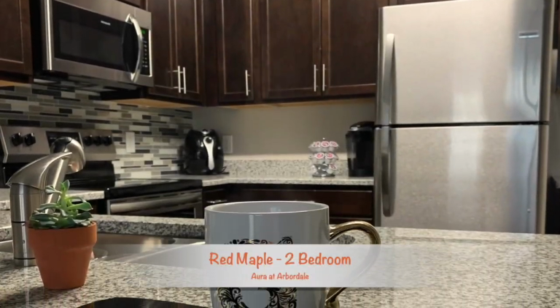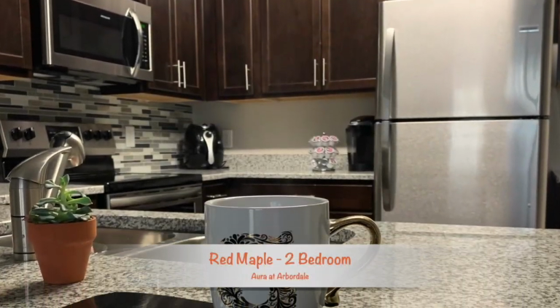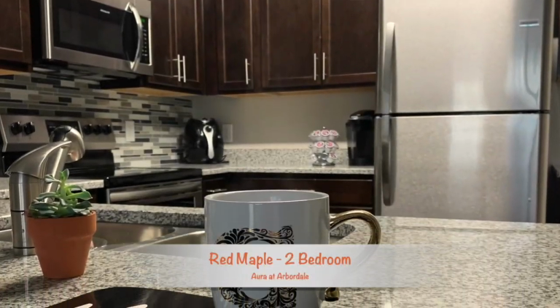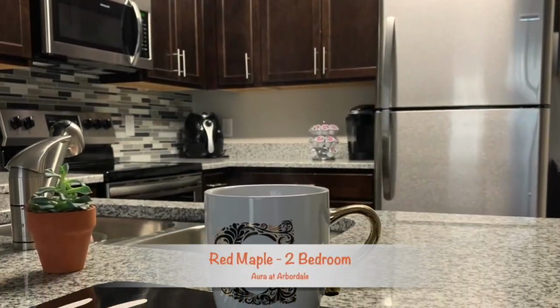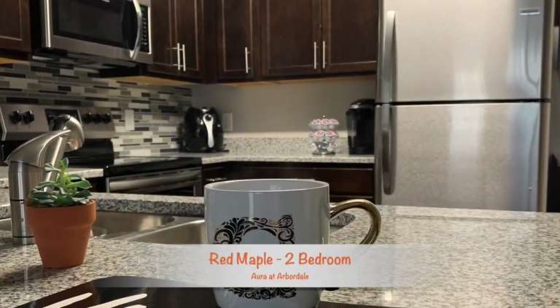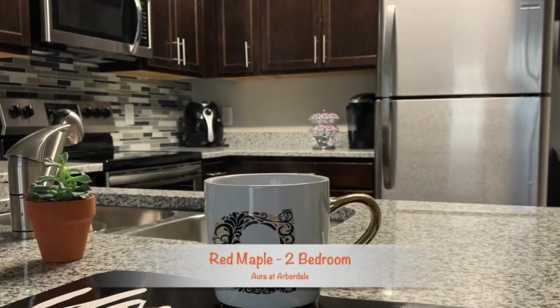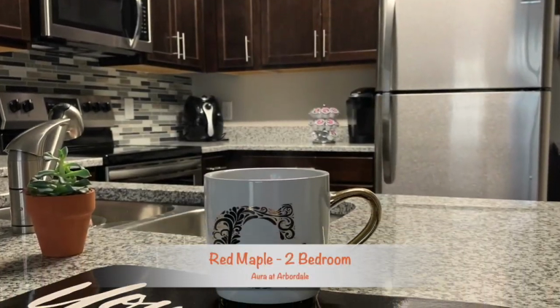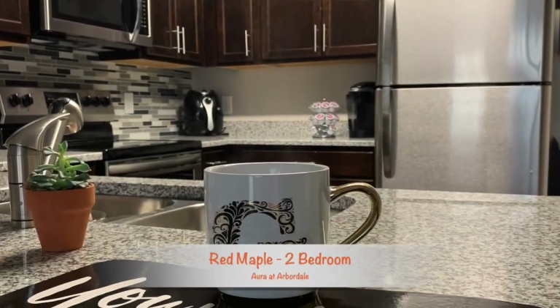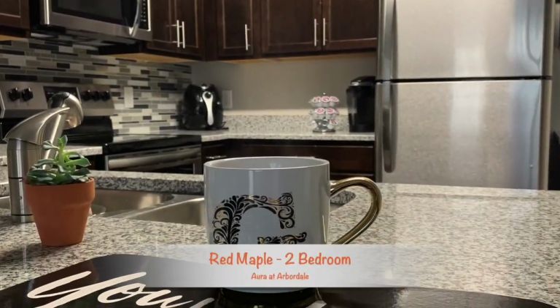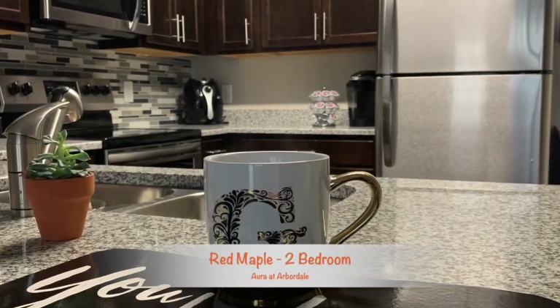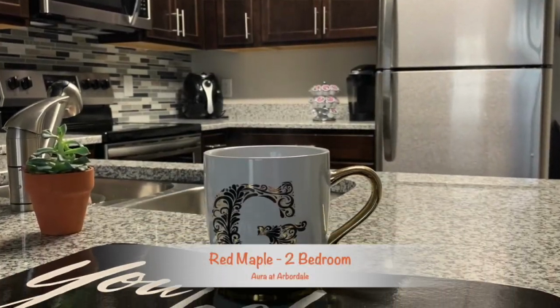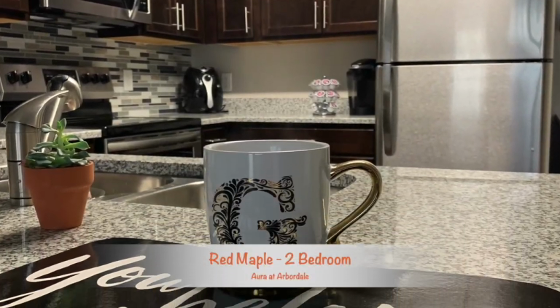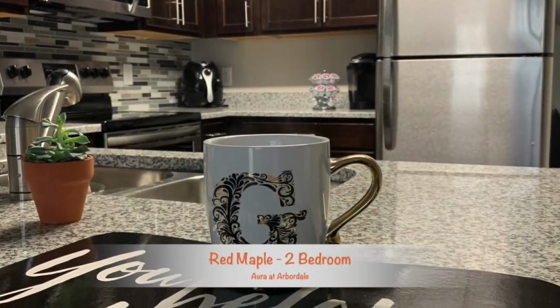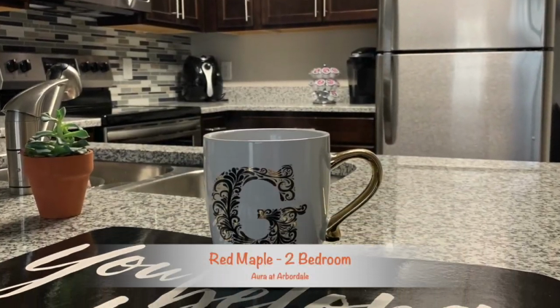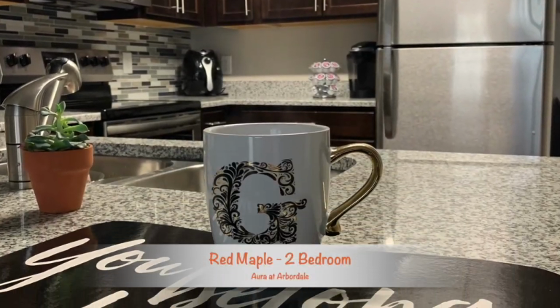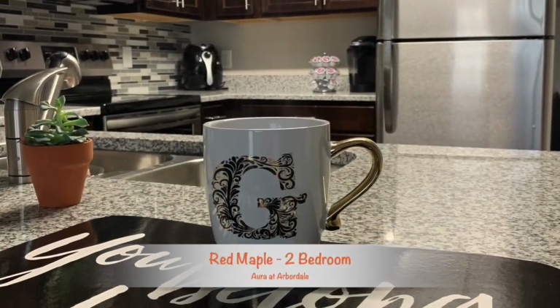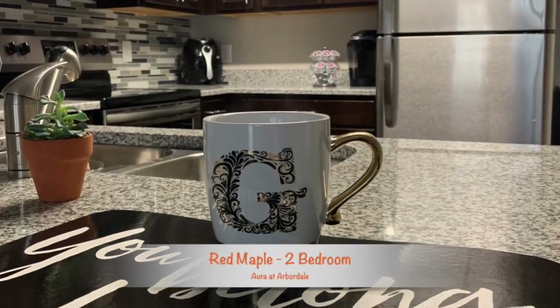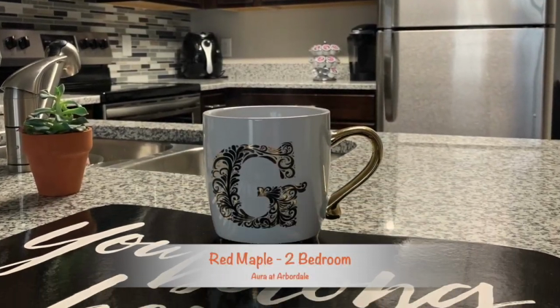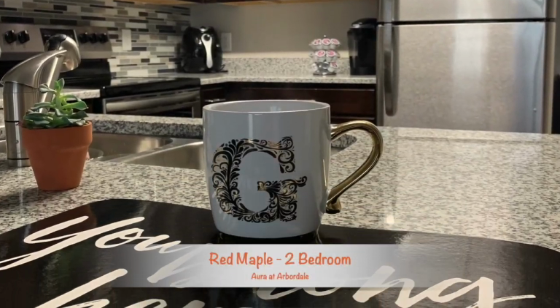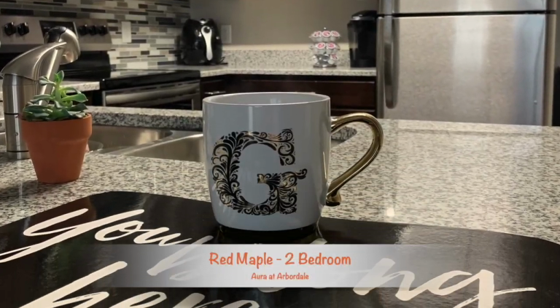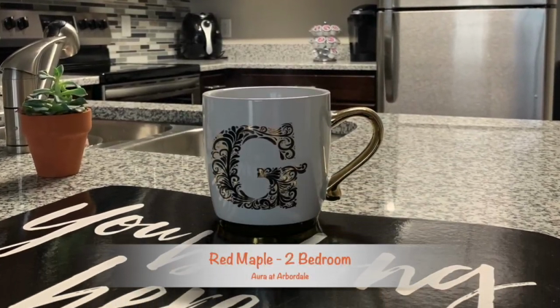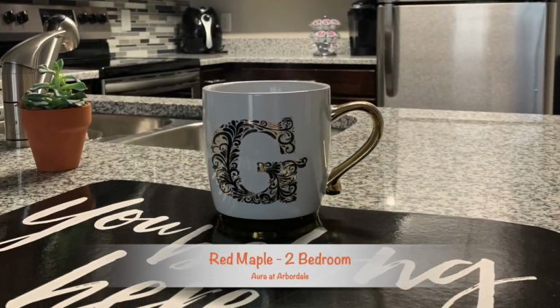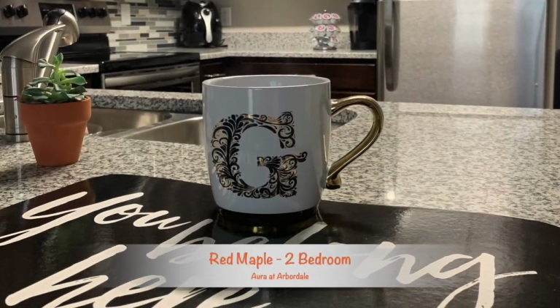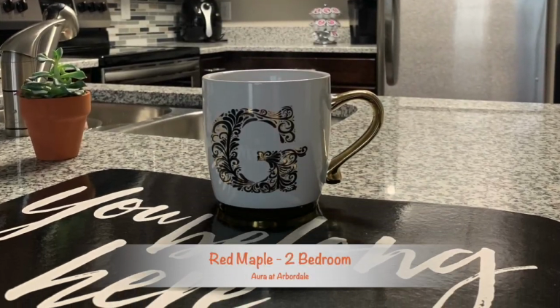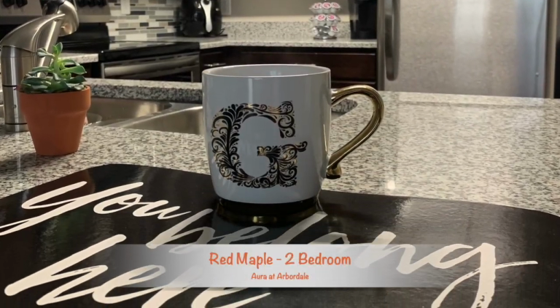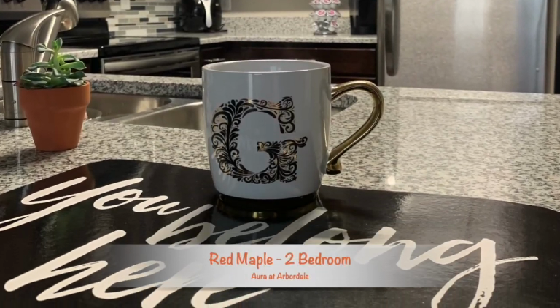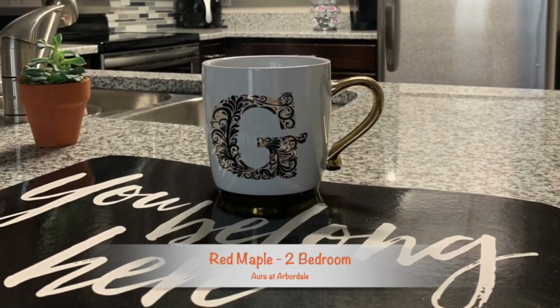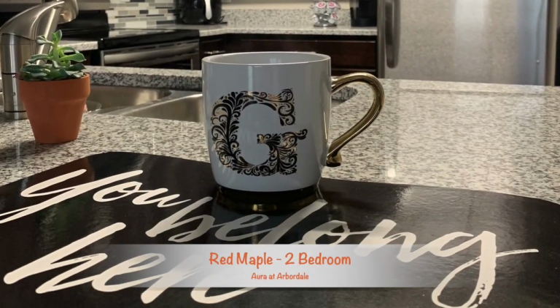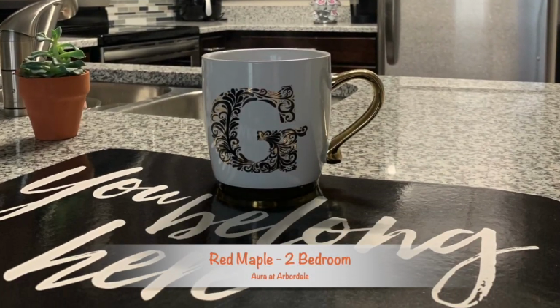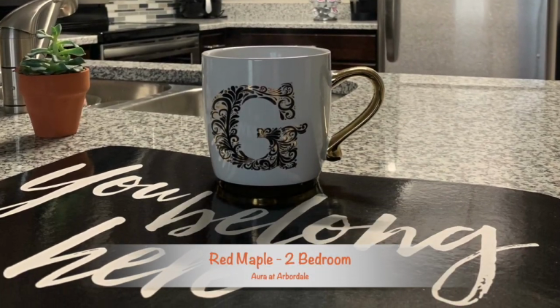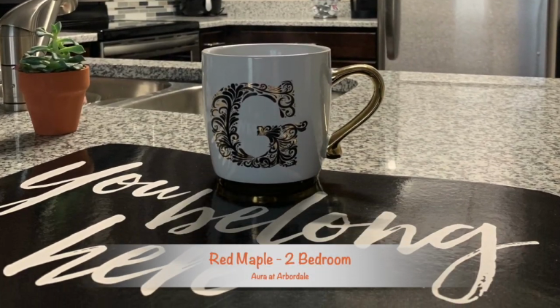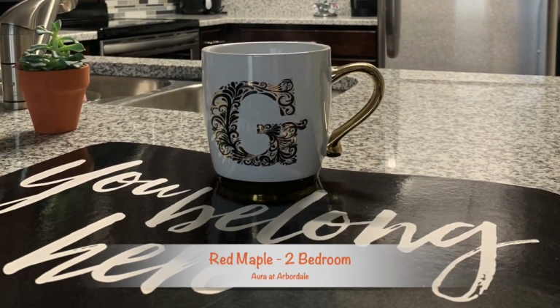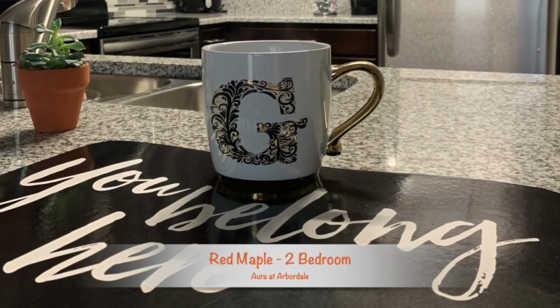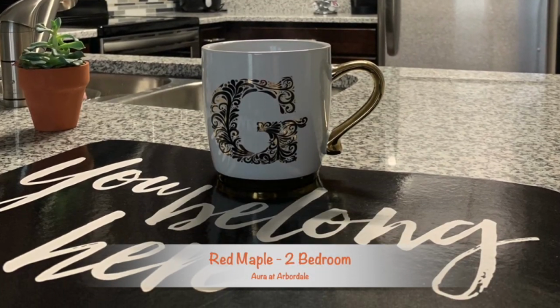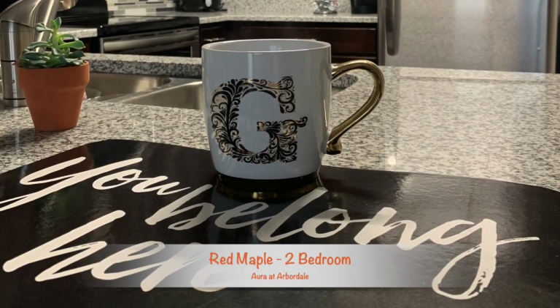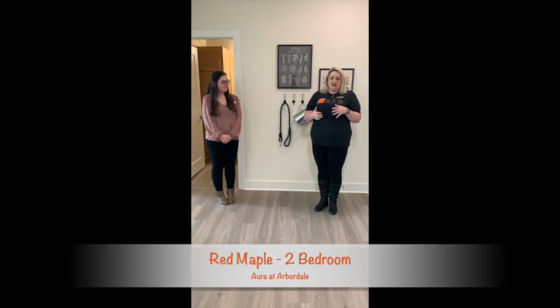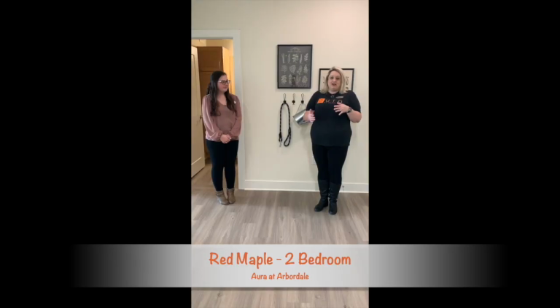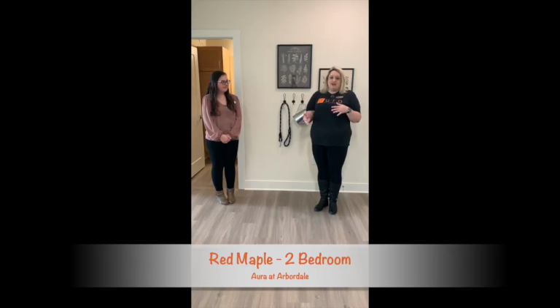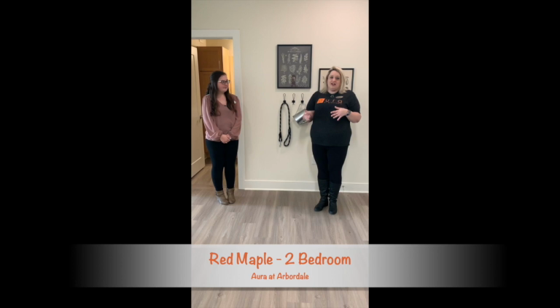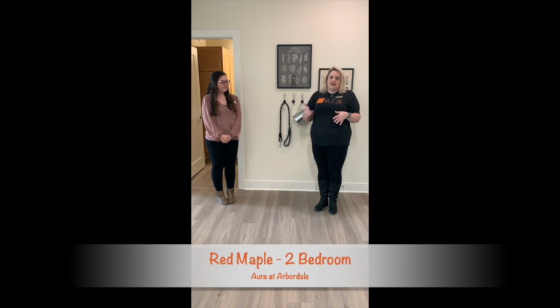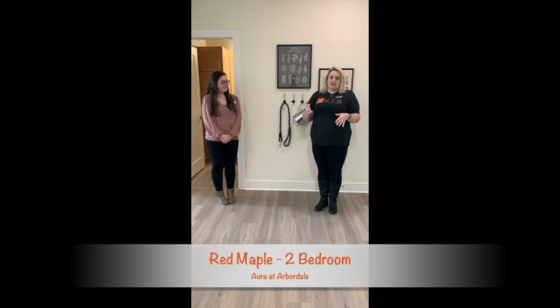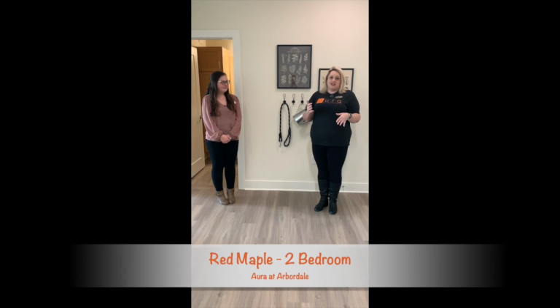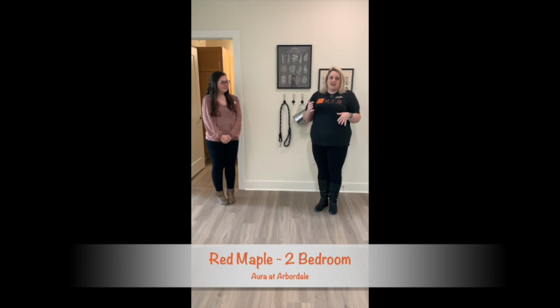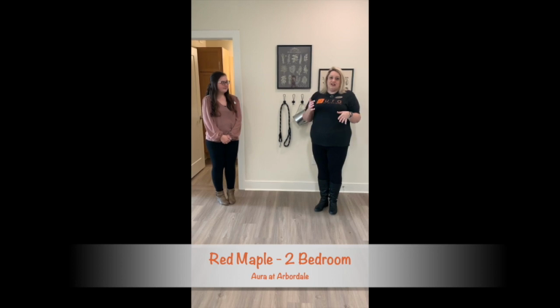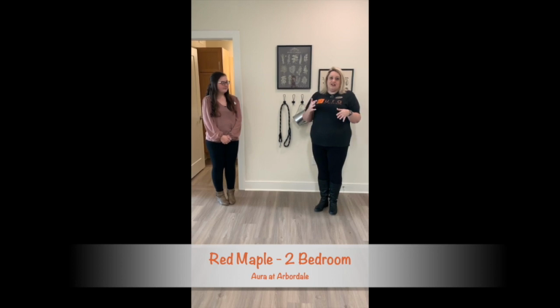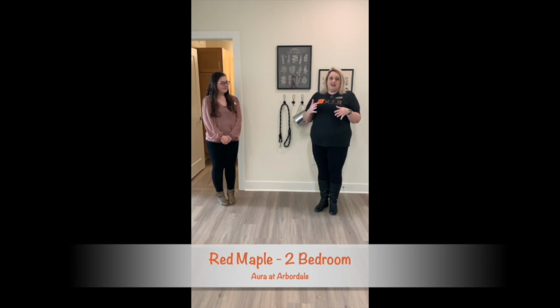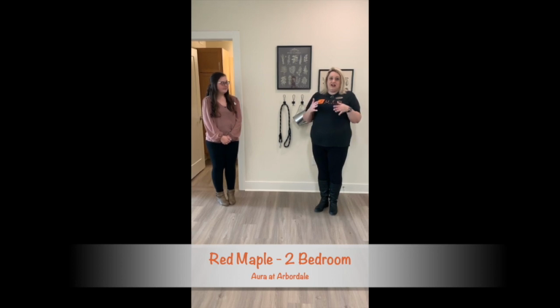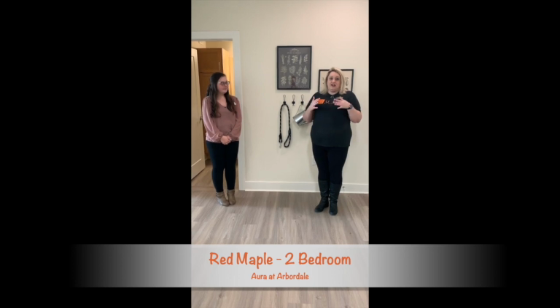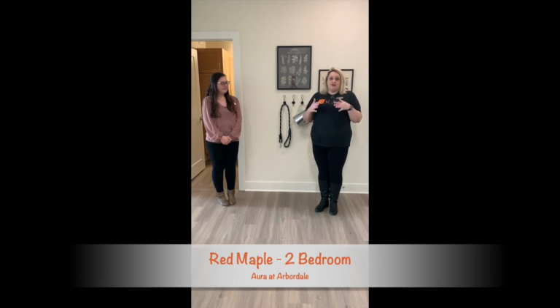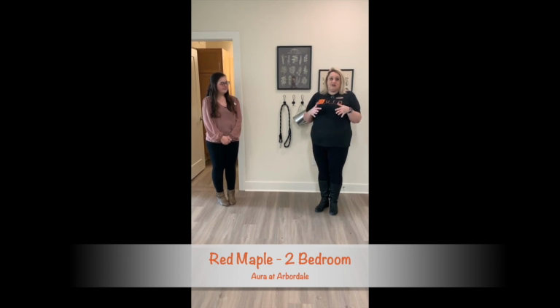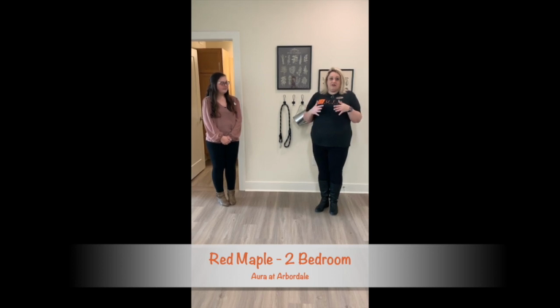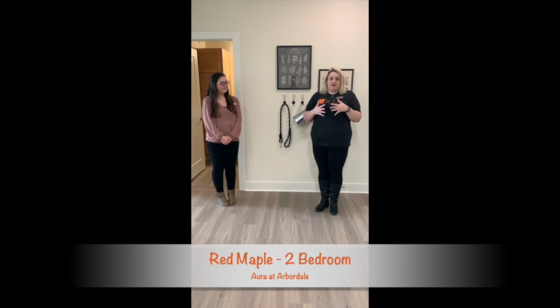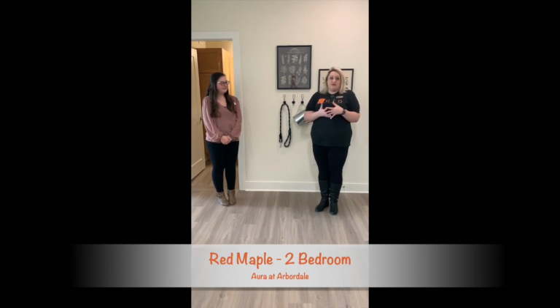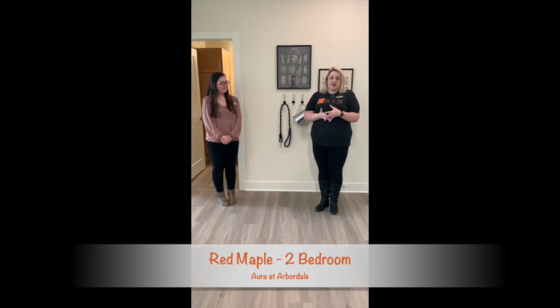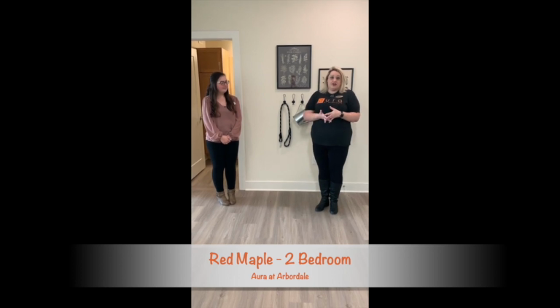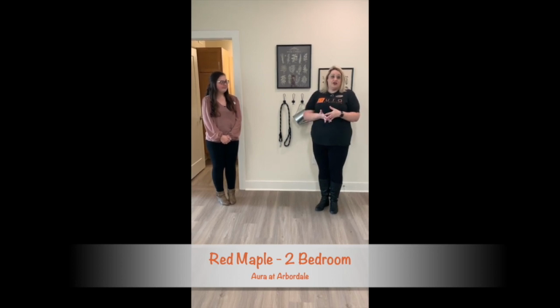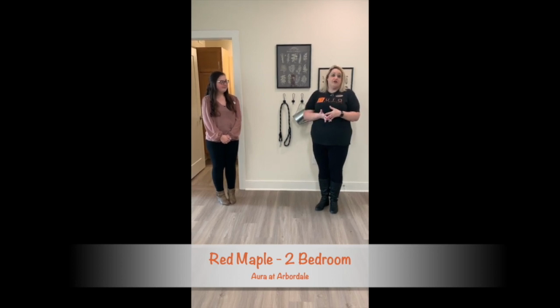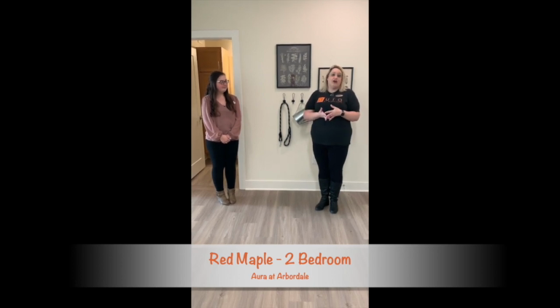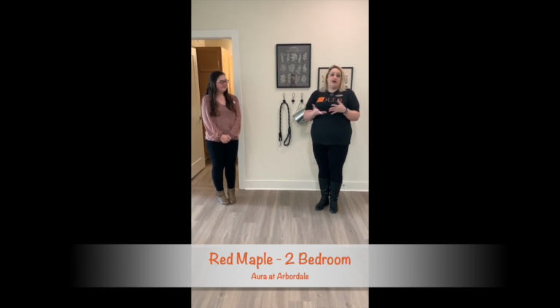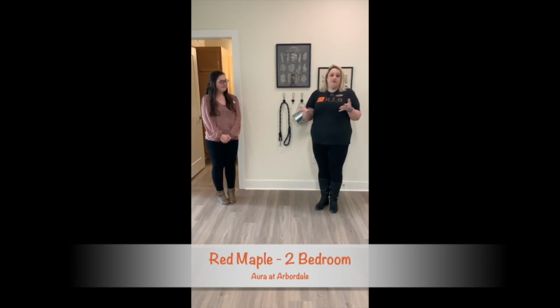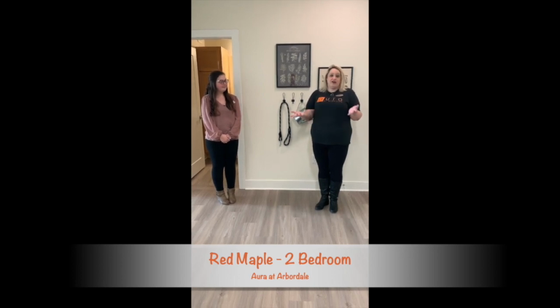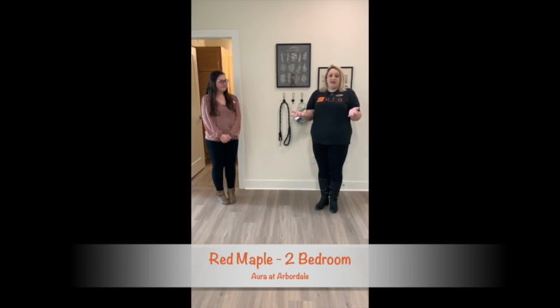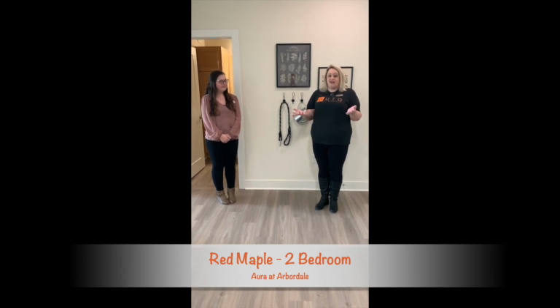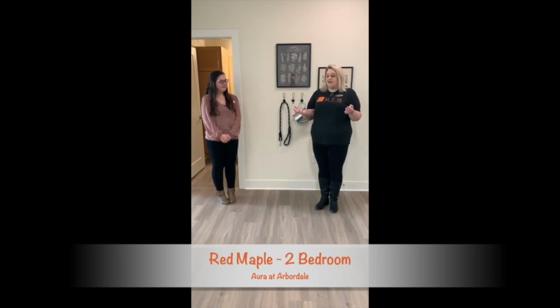Just in case if you can't actually ever come out and see the apartment, you can actually get a great feel for your new home right here.